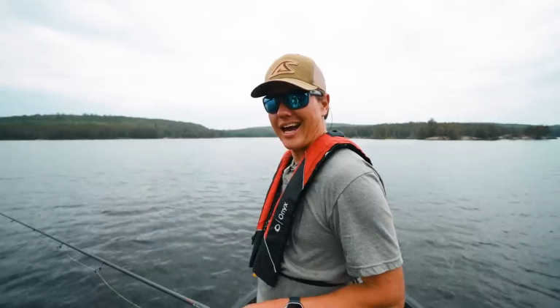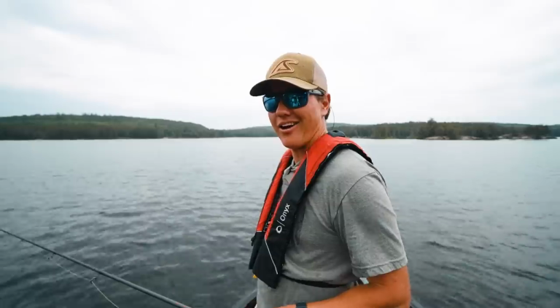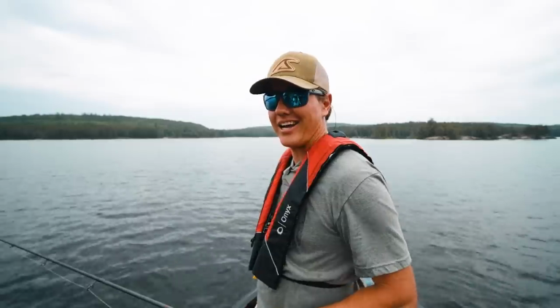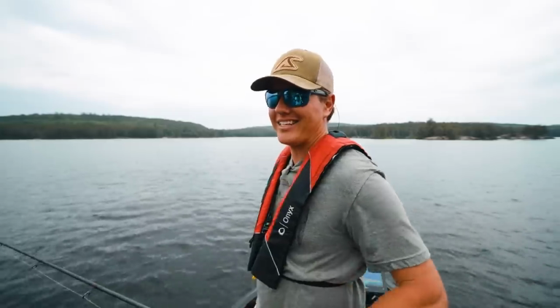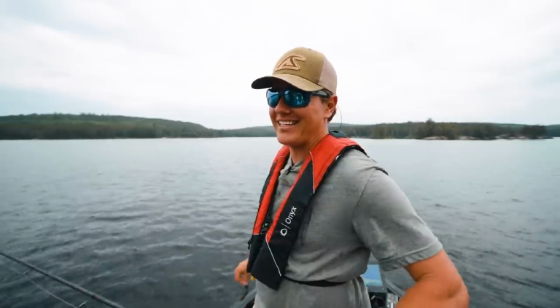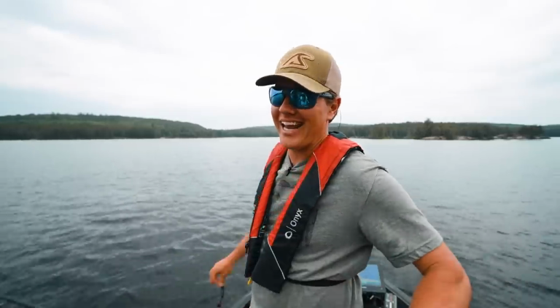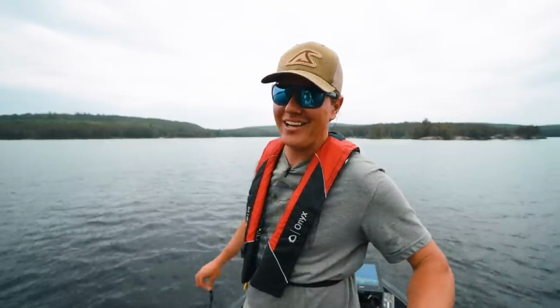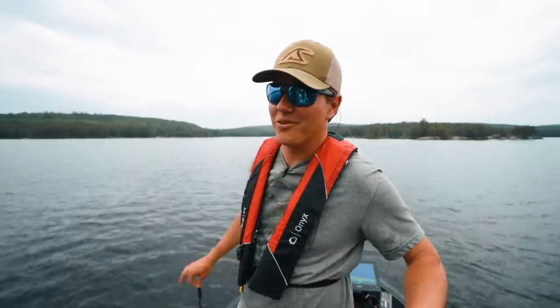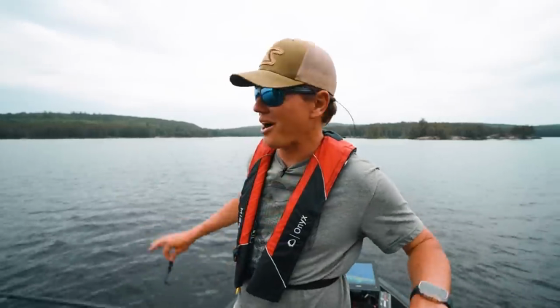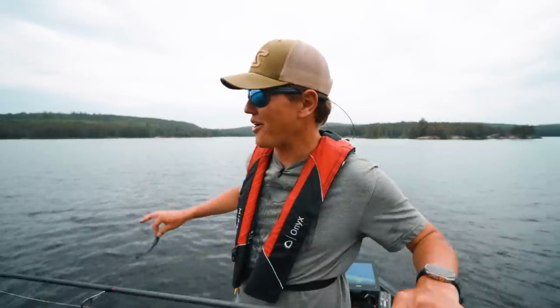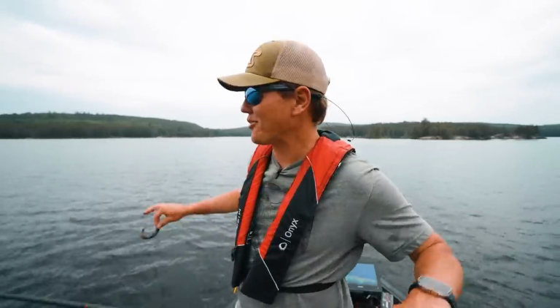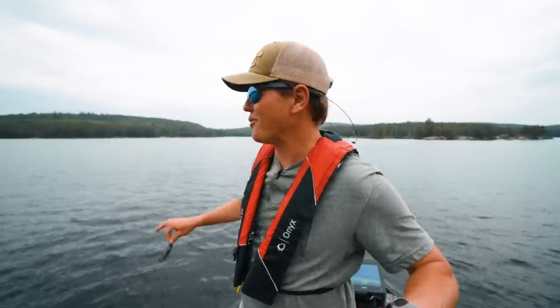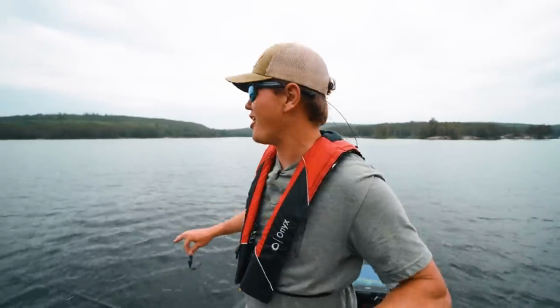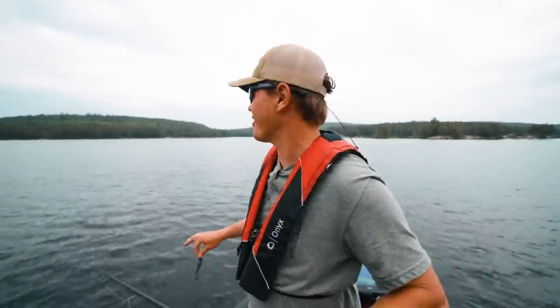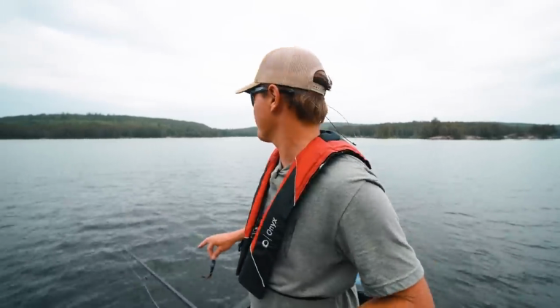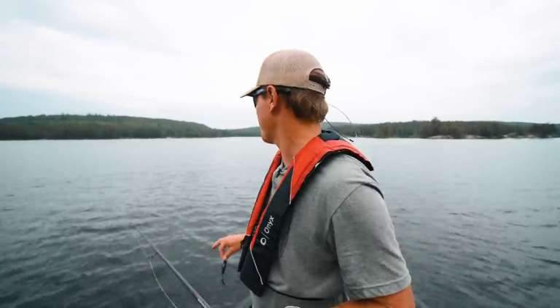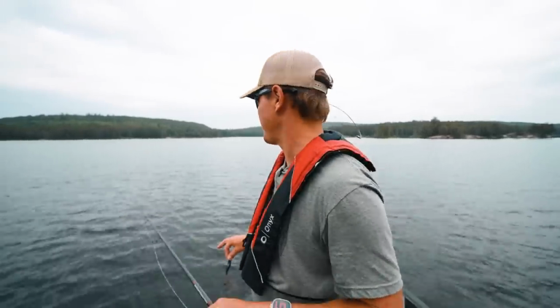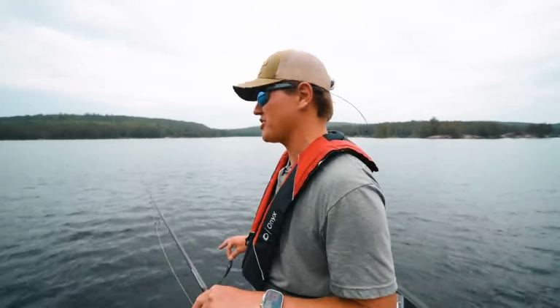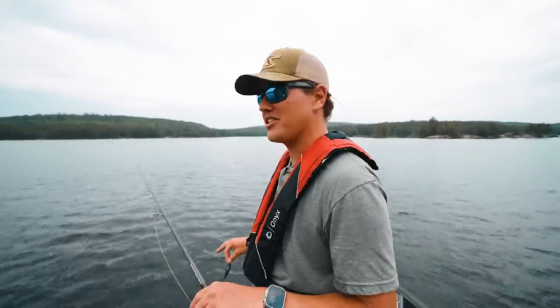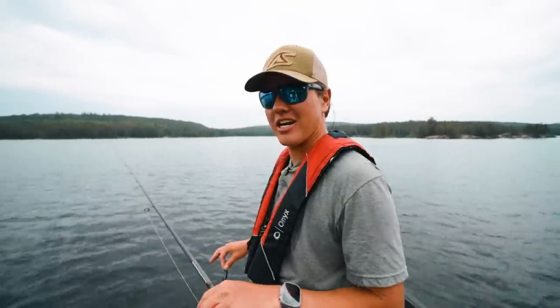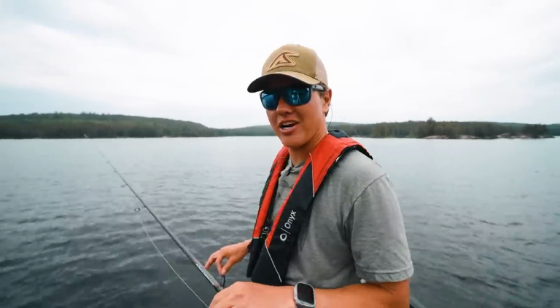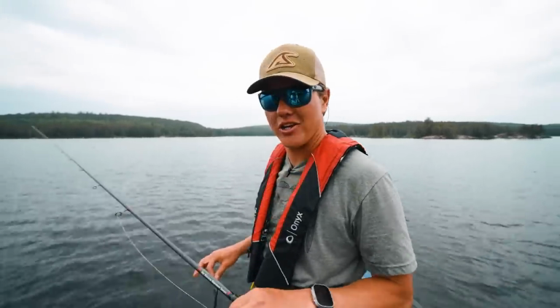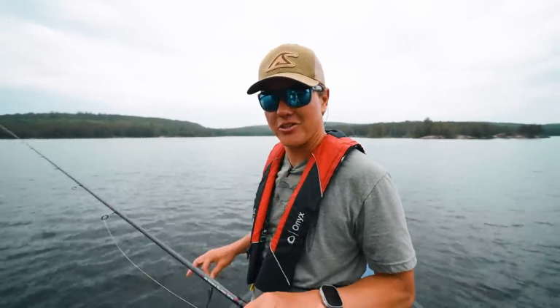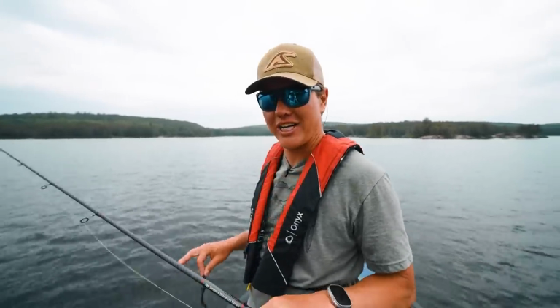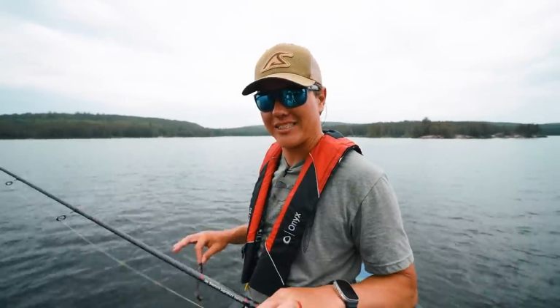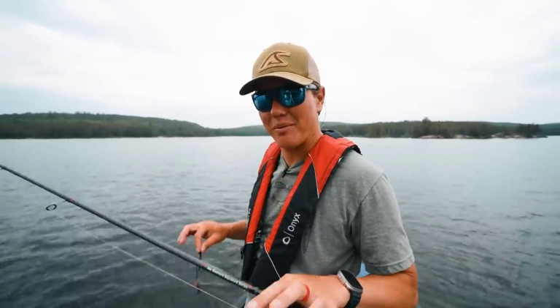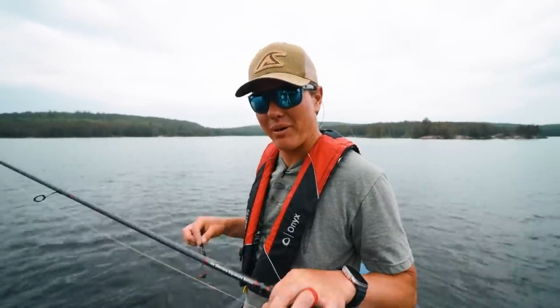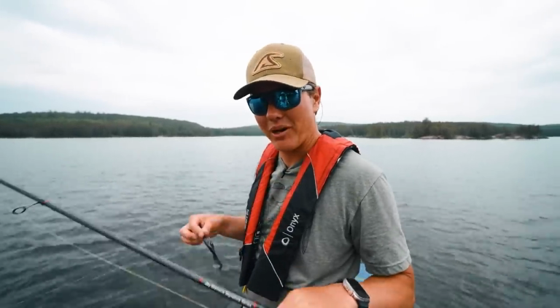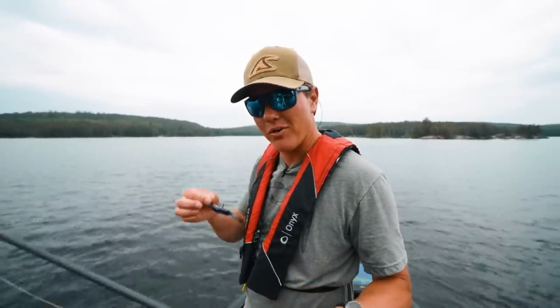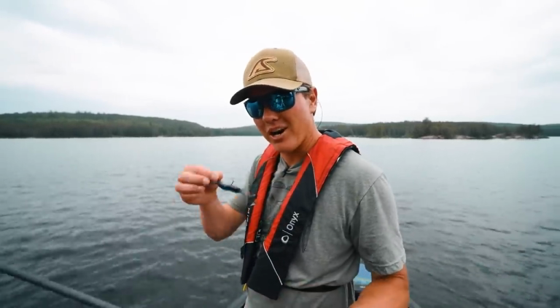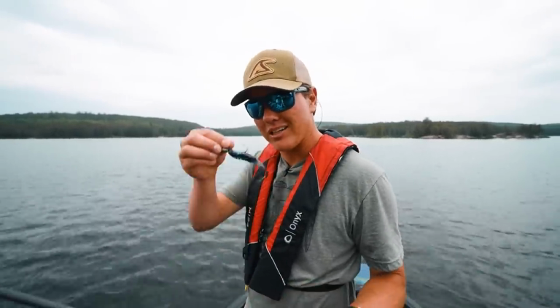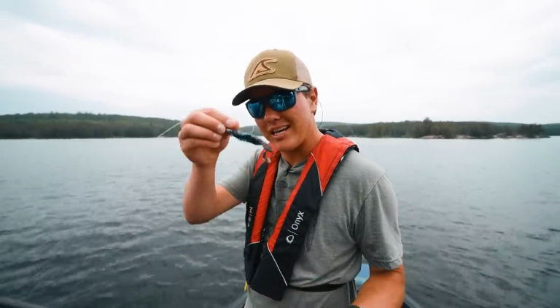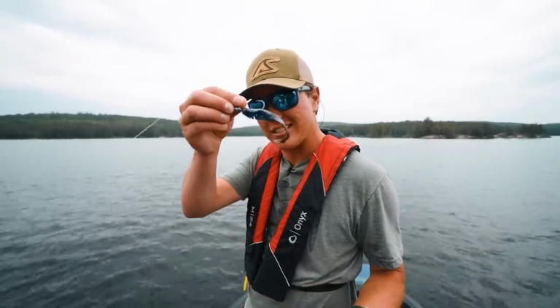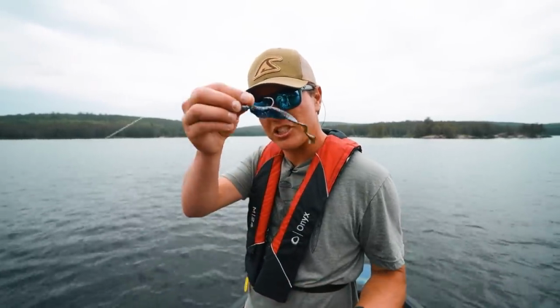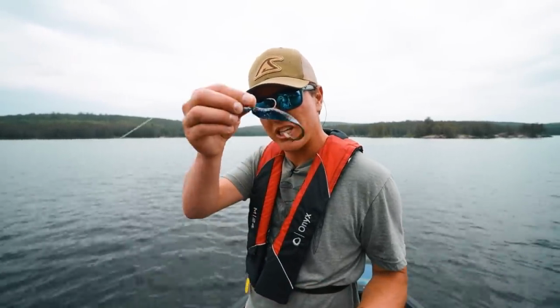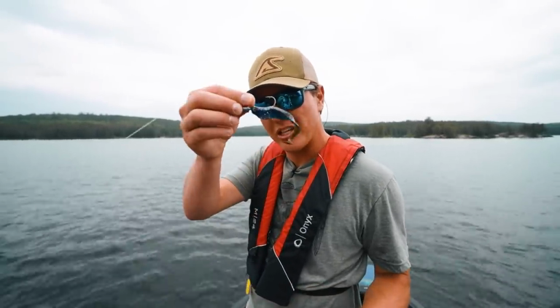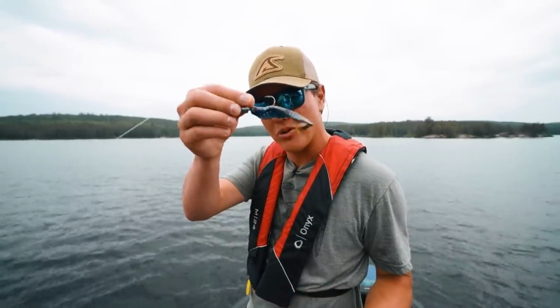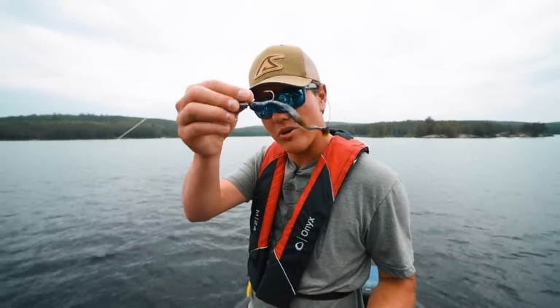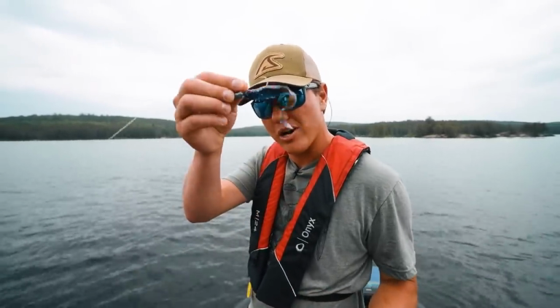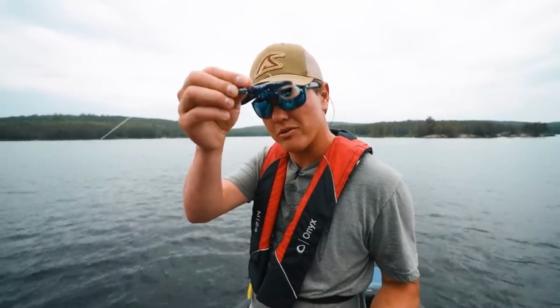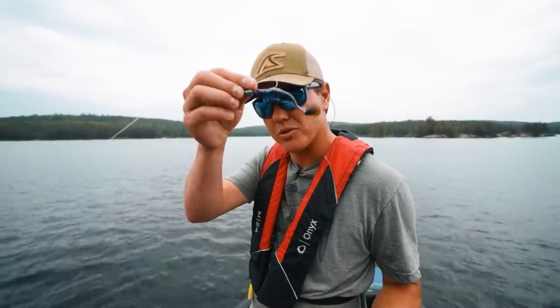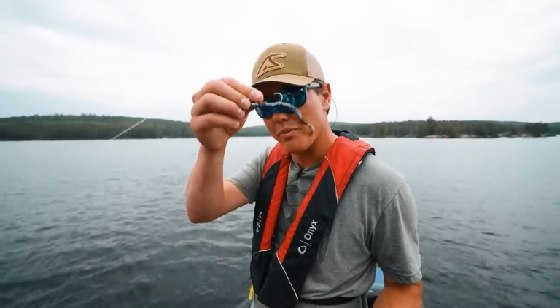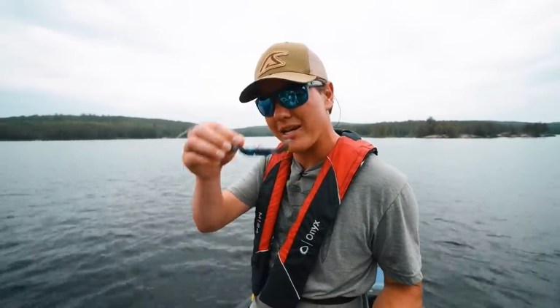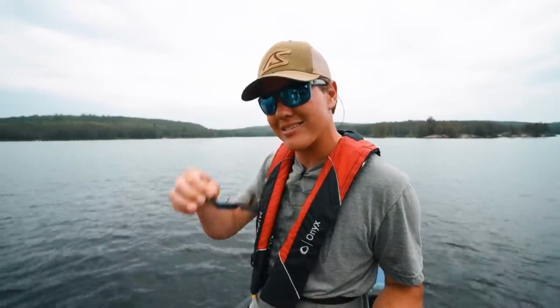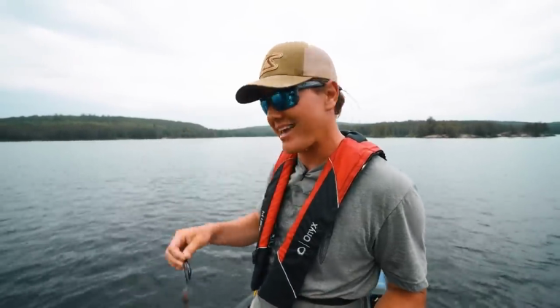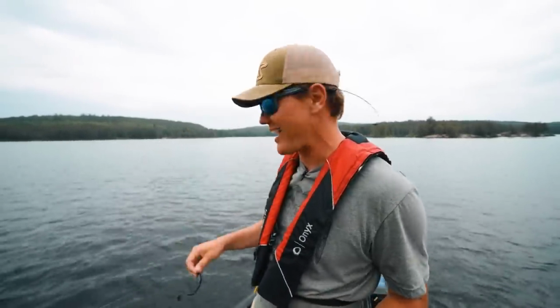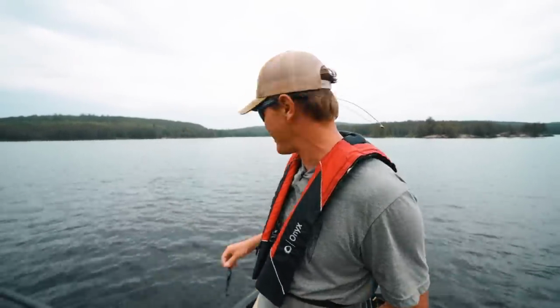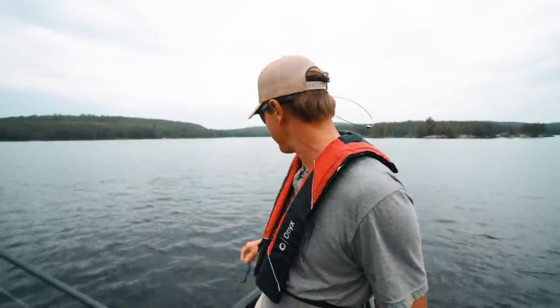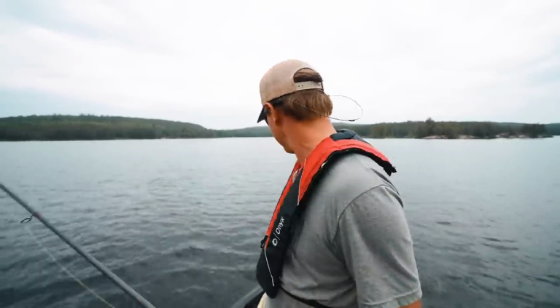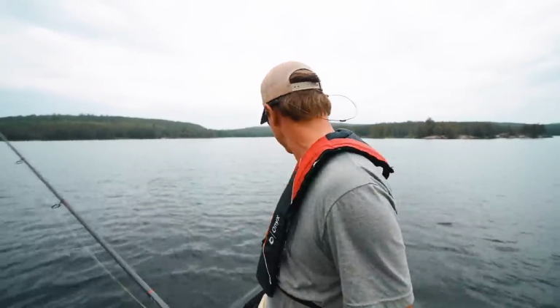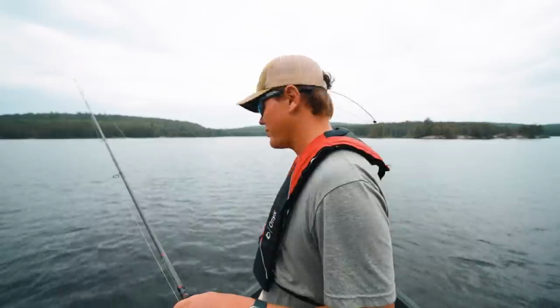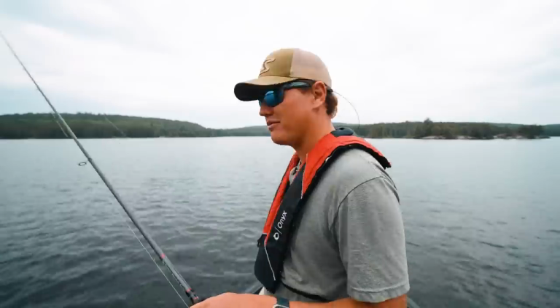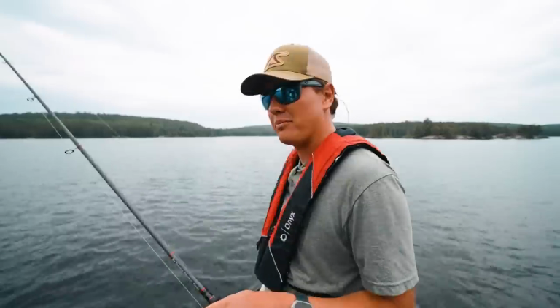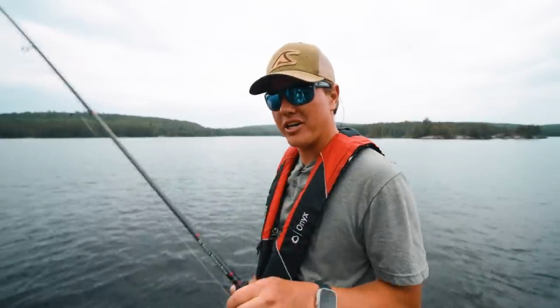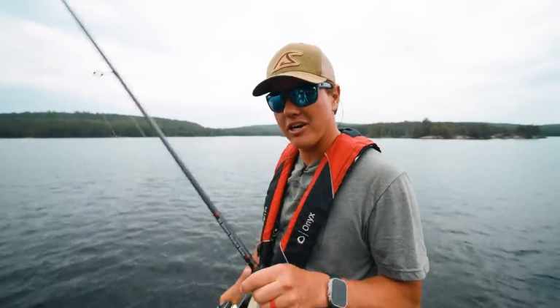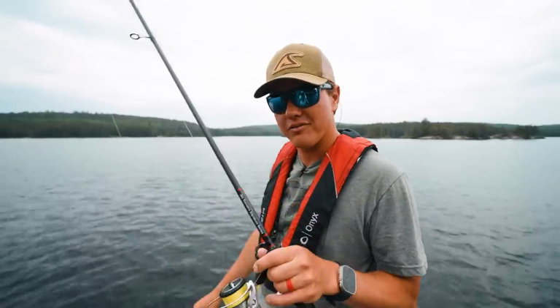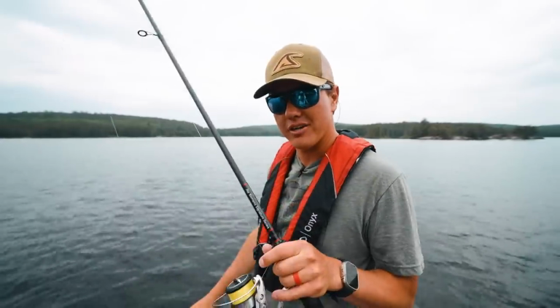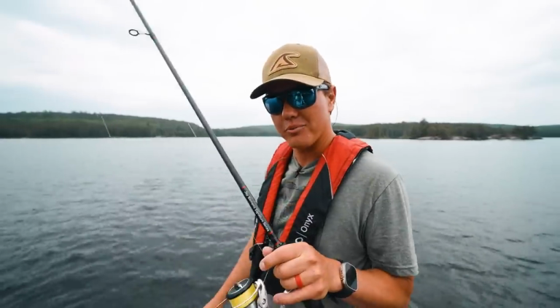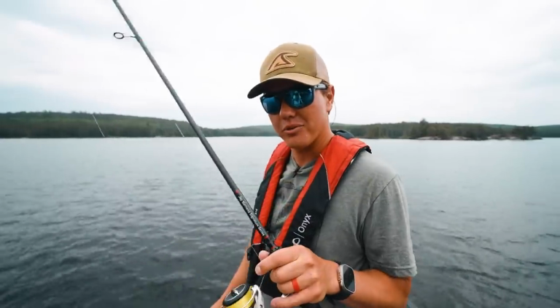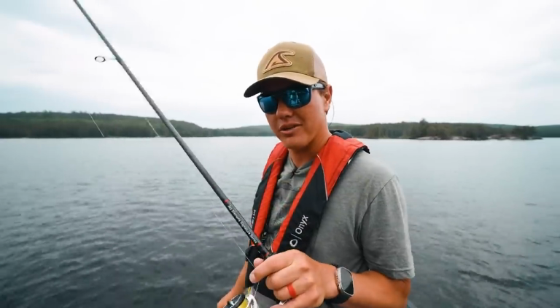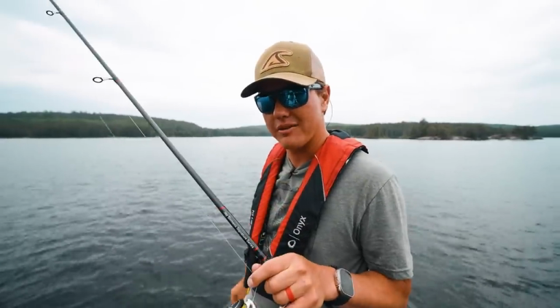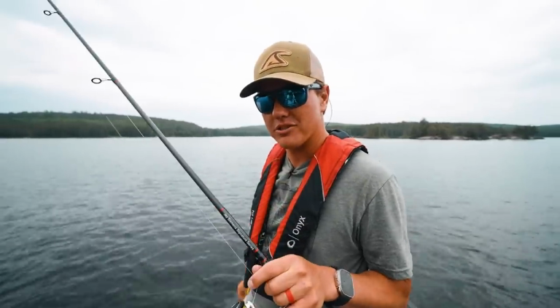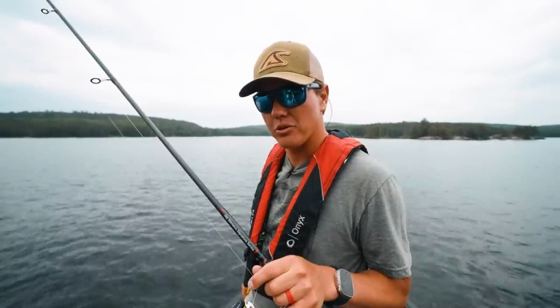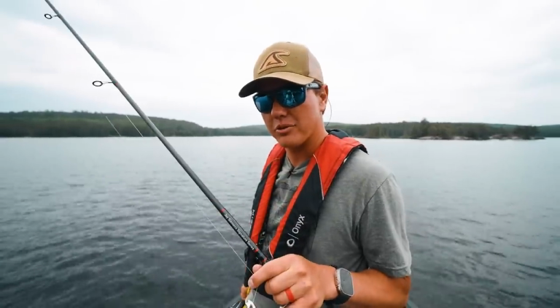Today we're out on the water in Northwest Ontario, chasing big walleyes in shallow water with swim baits, and might even pick off a couple on LiveScope.